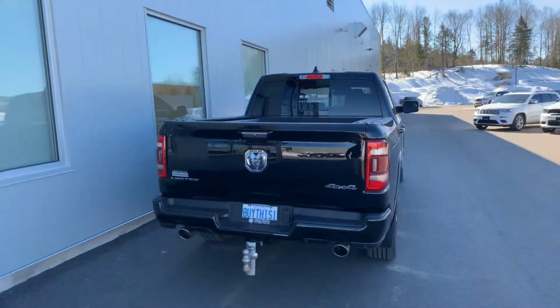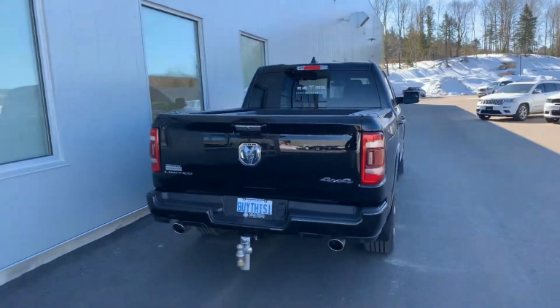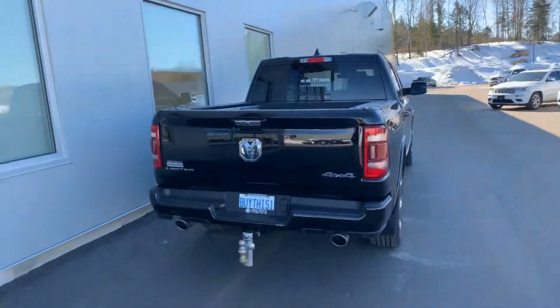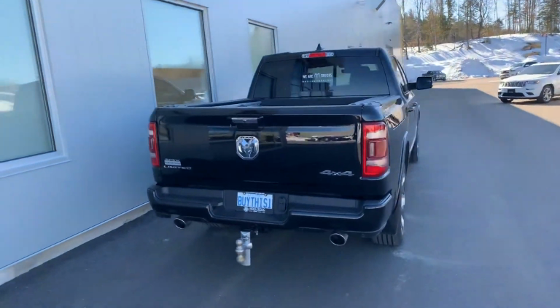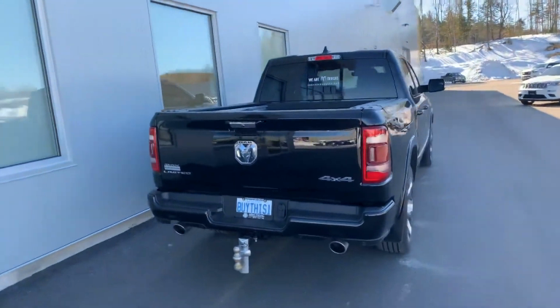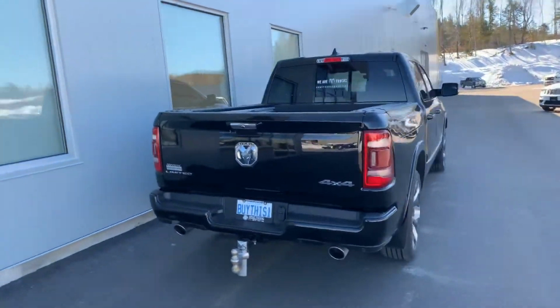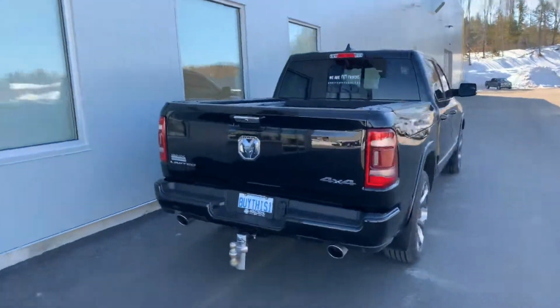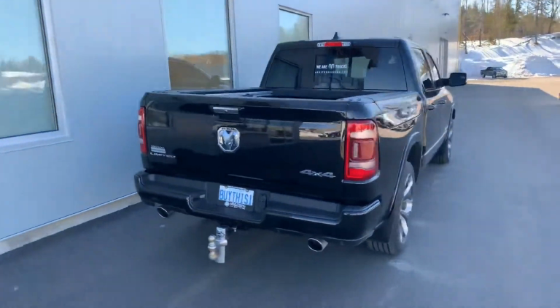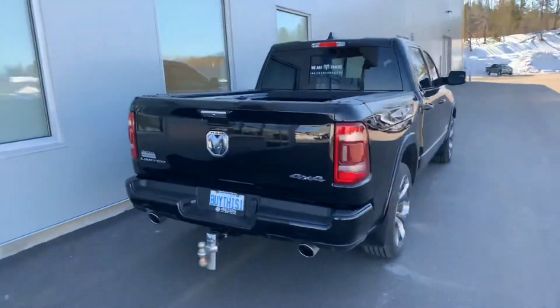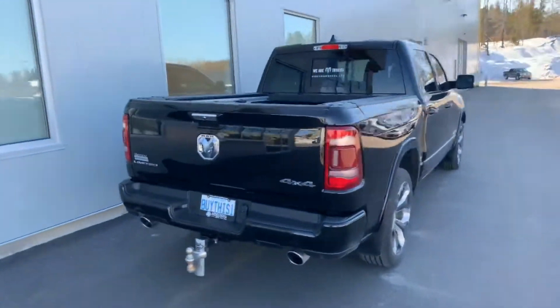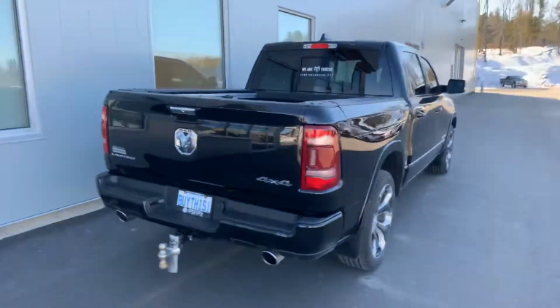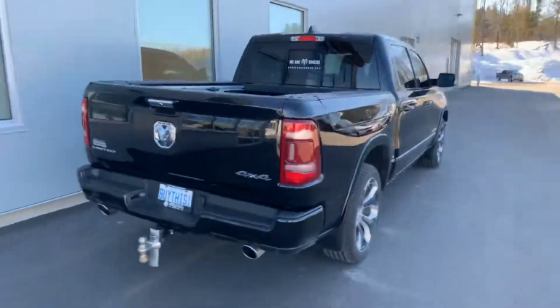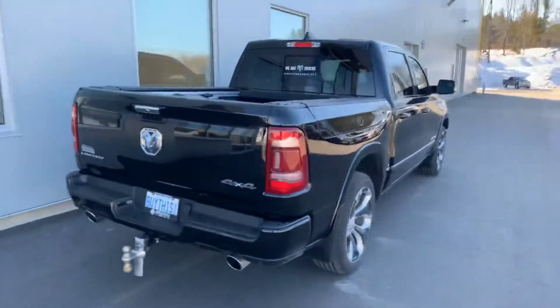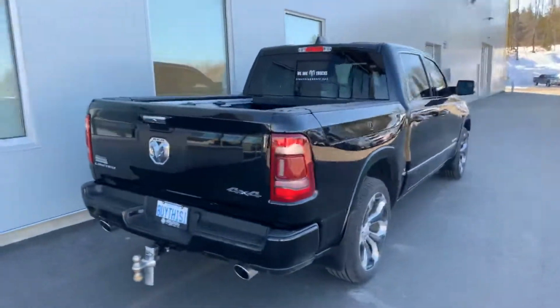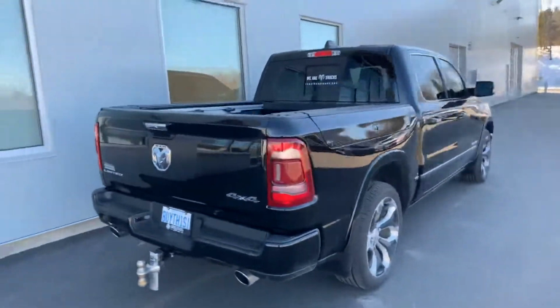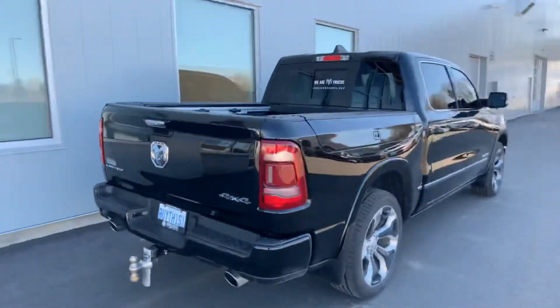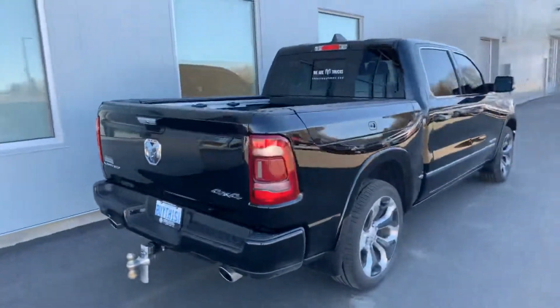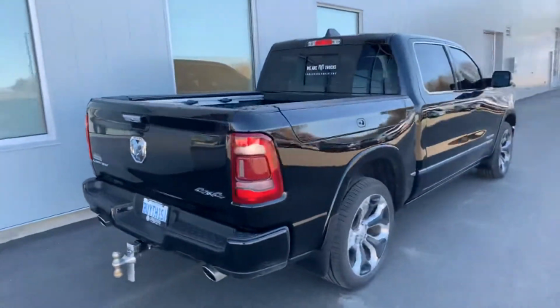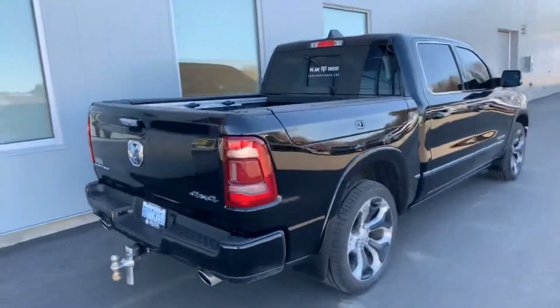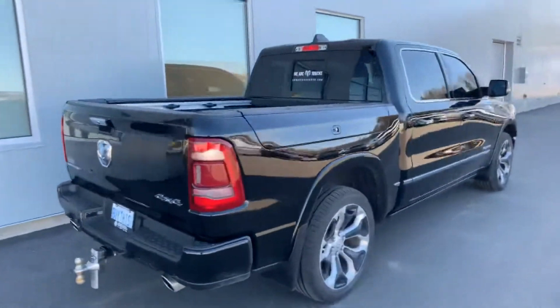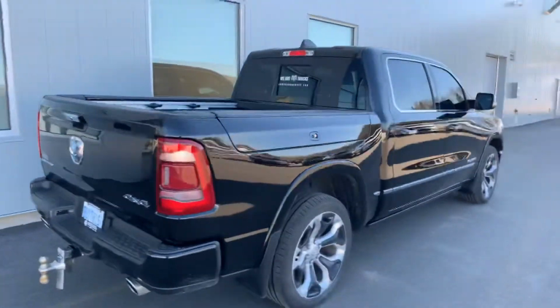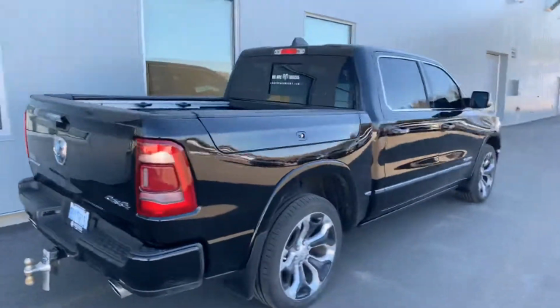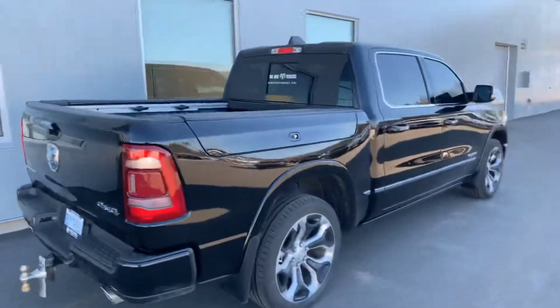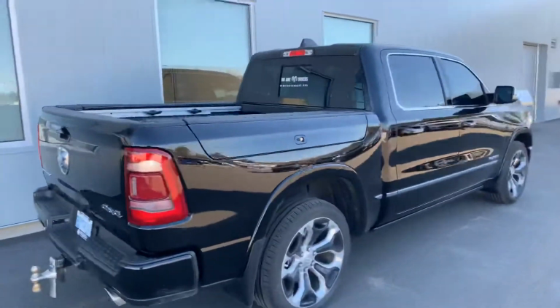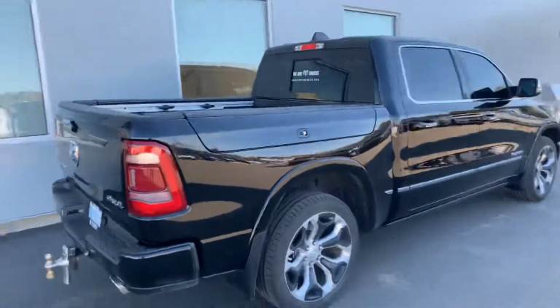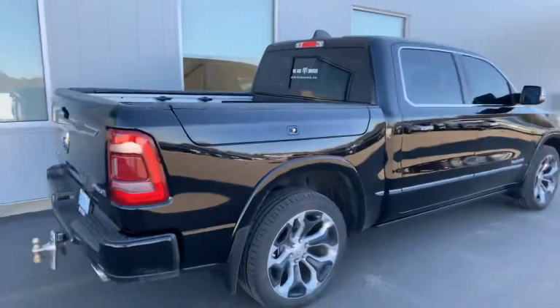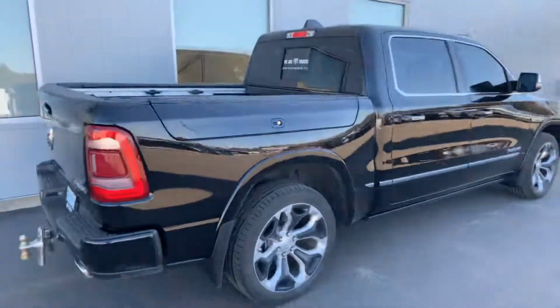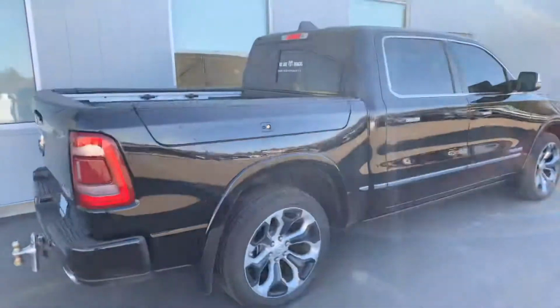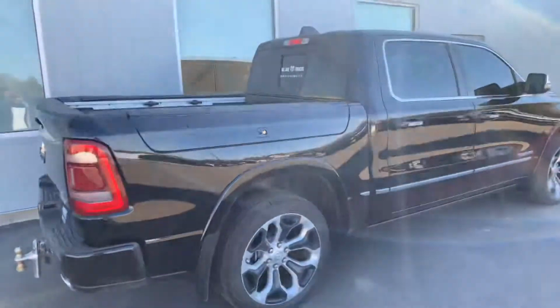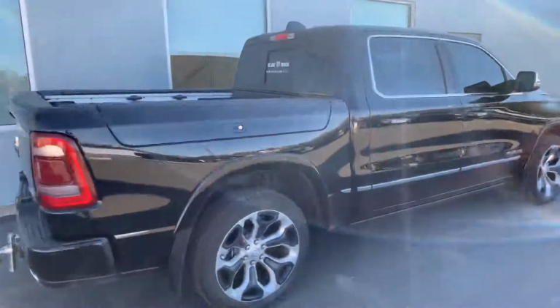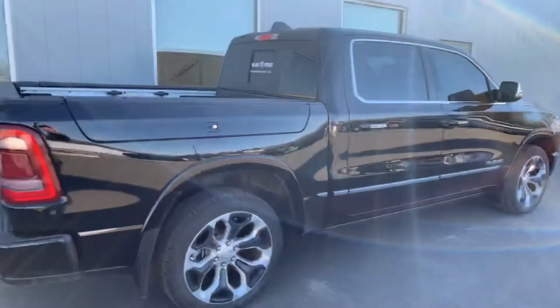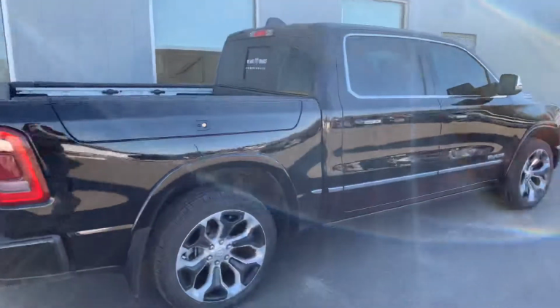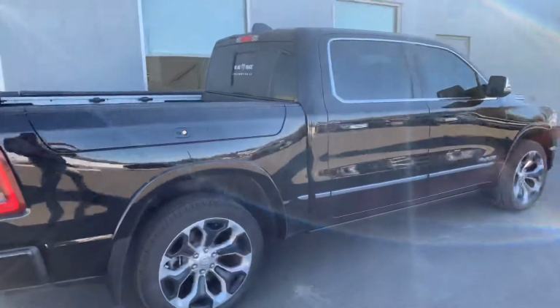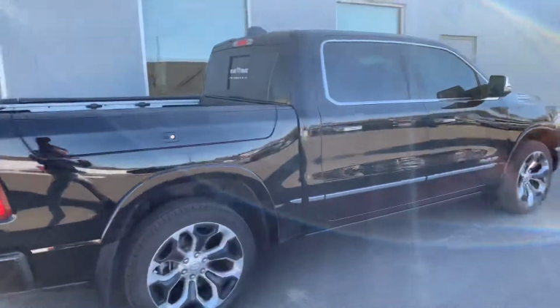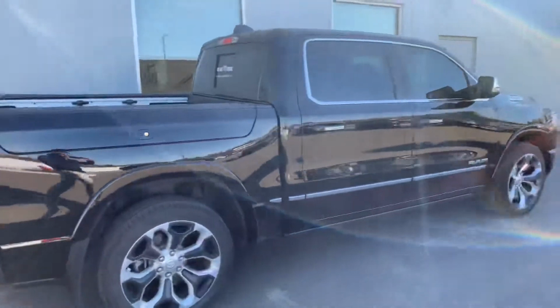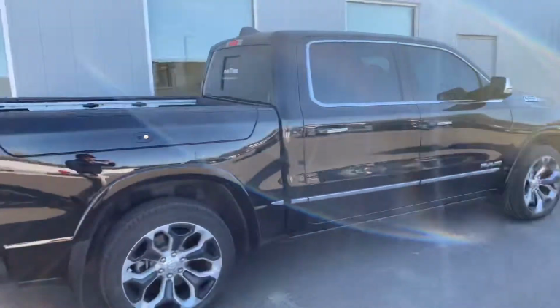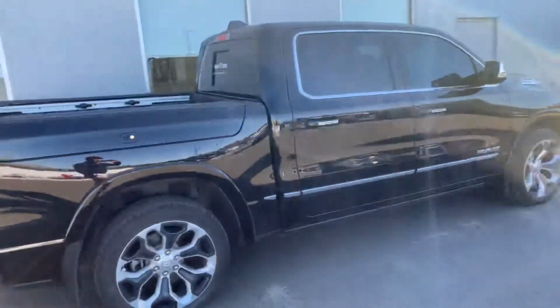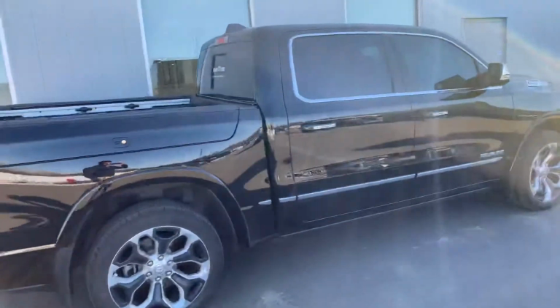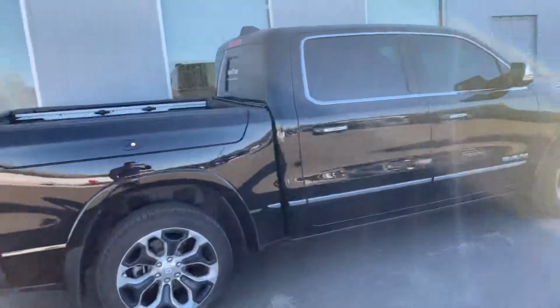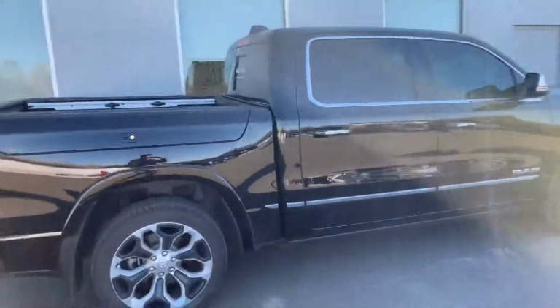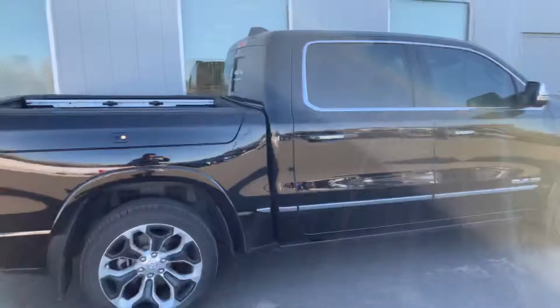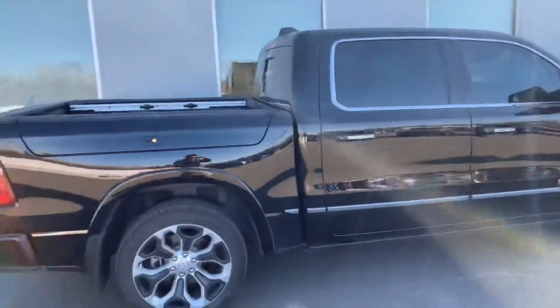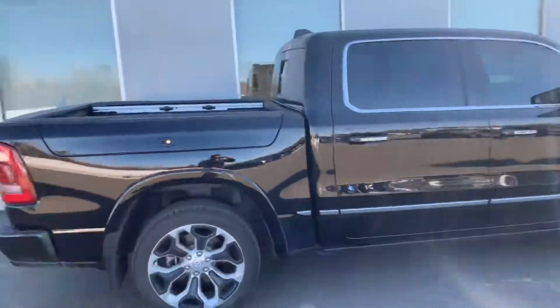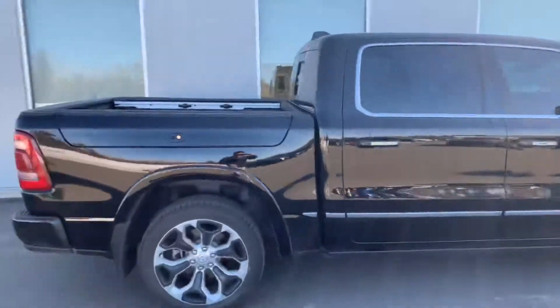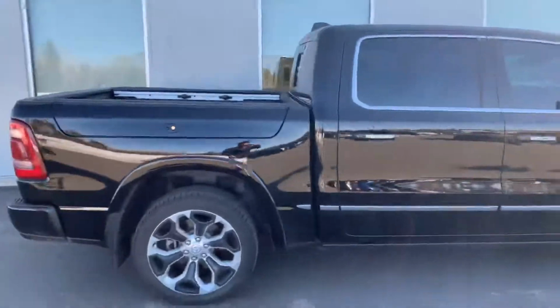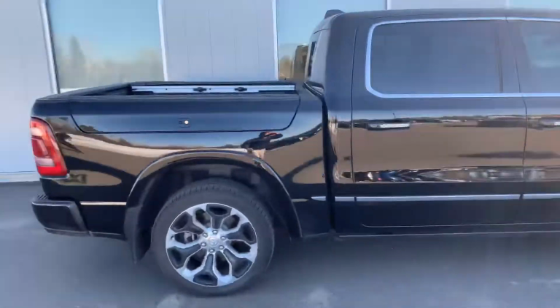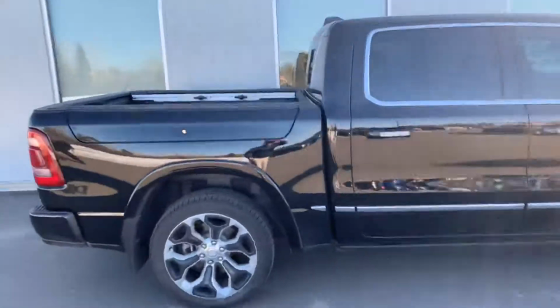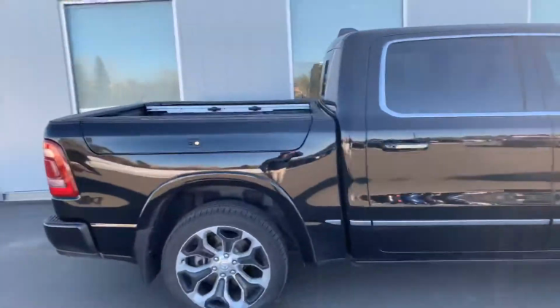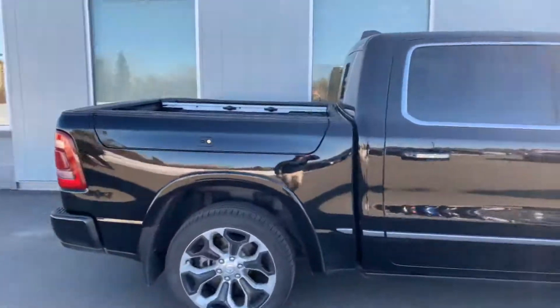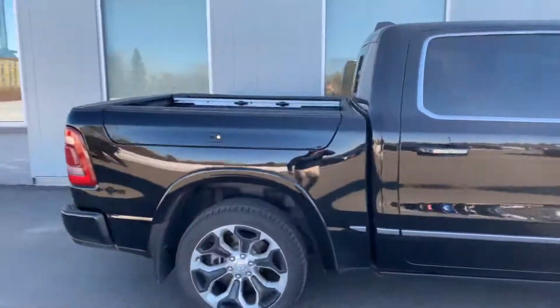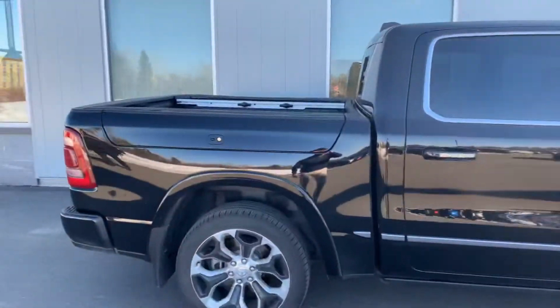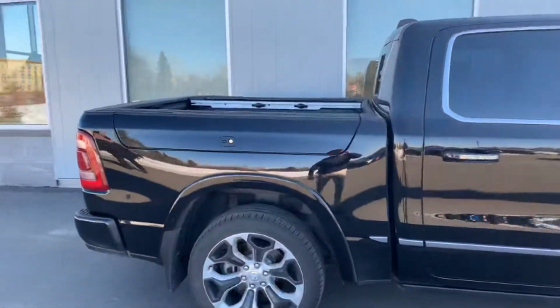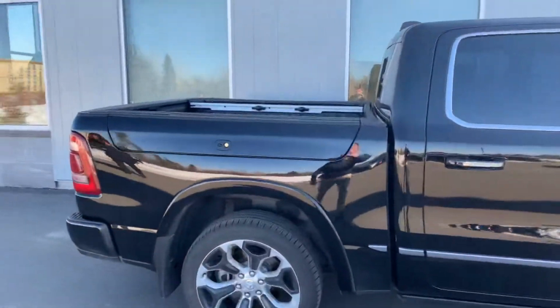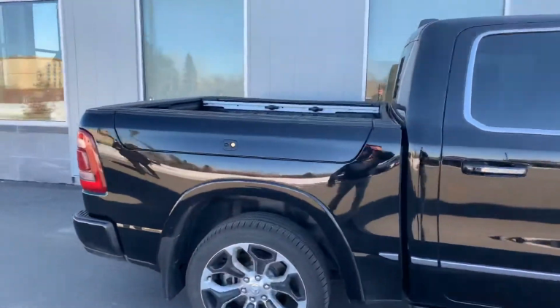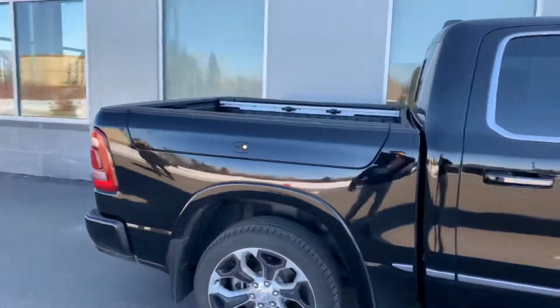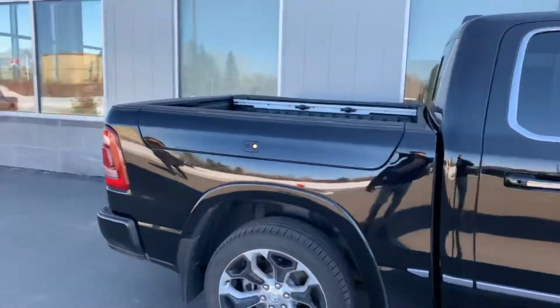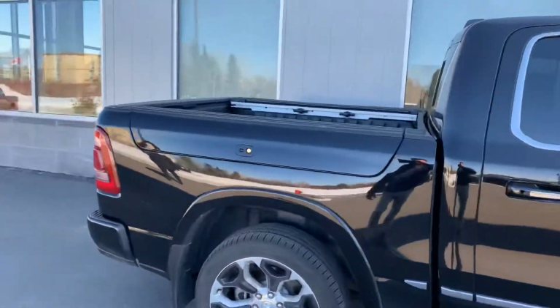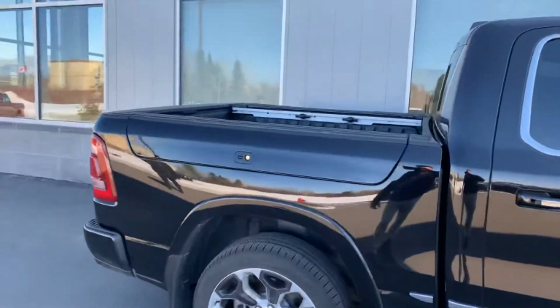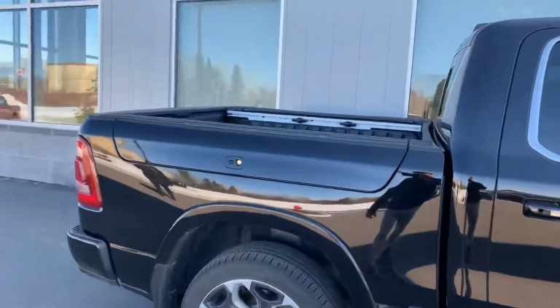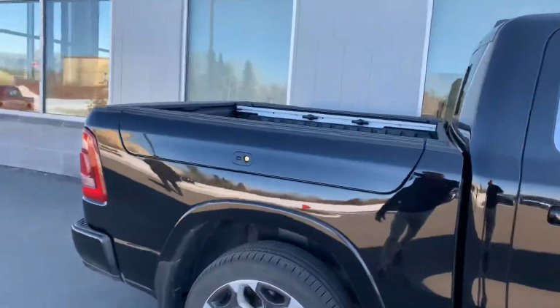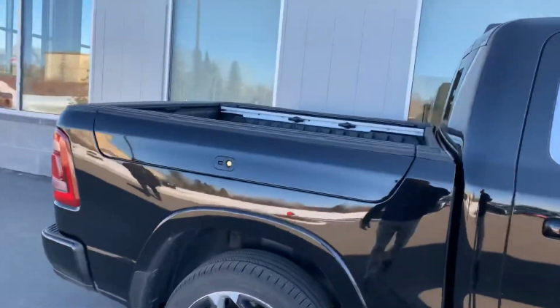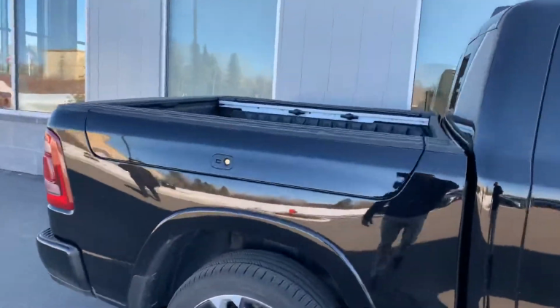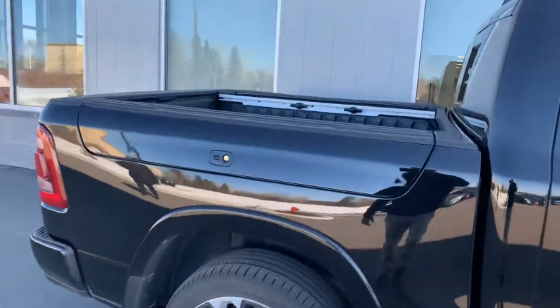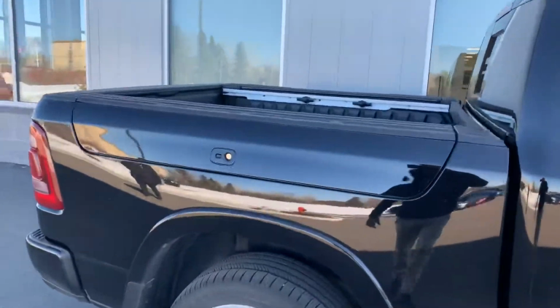Hey Ron, this is the truck I would think would be available this summer. See that? It's got RAM box on it.